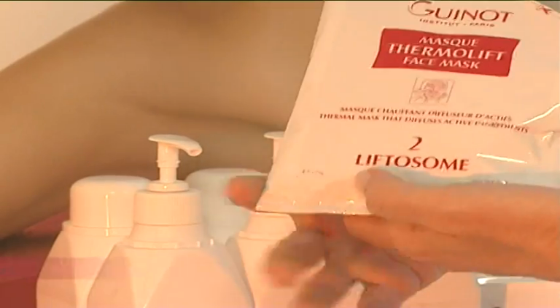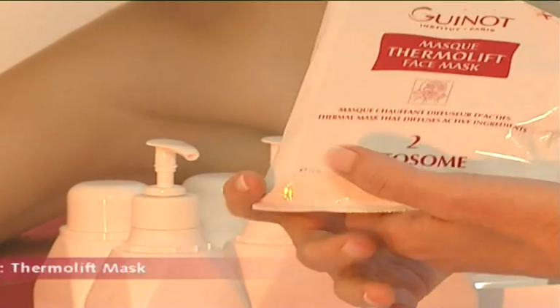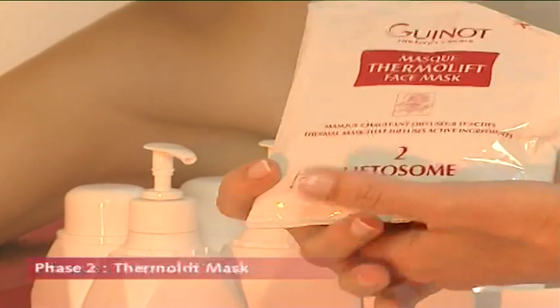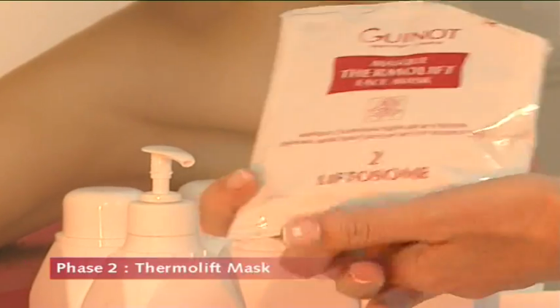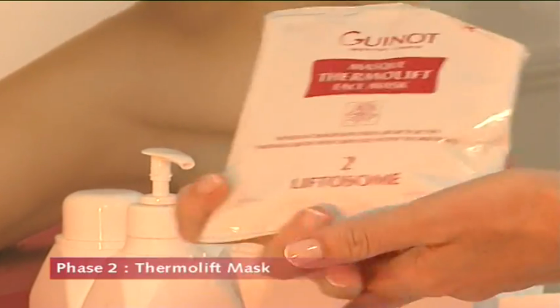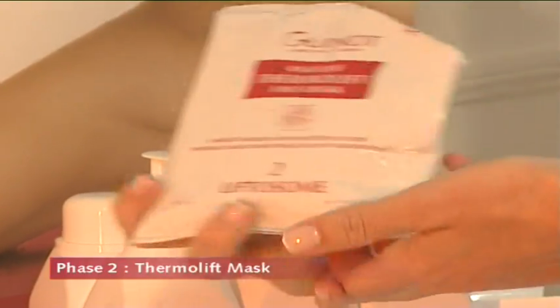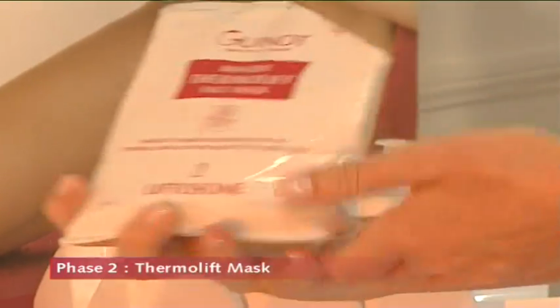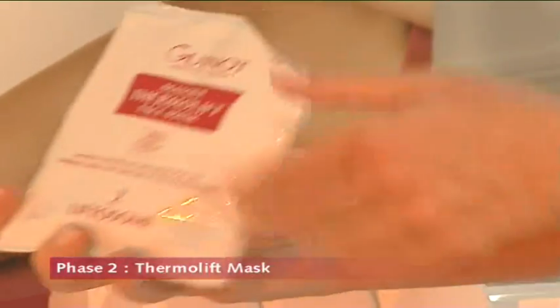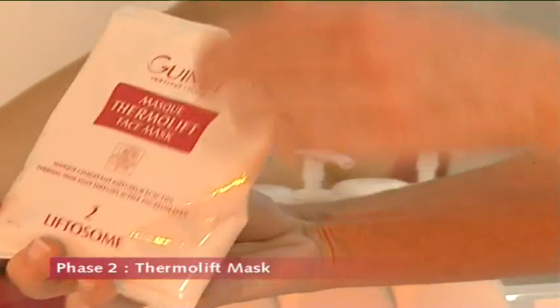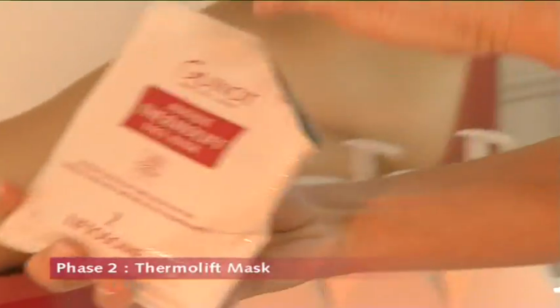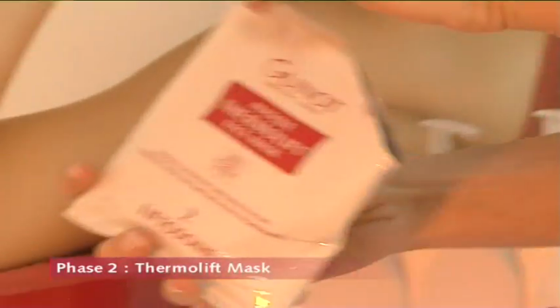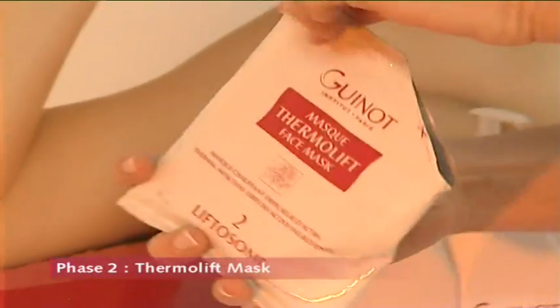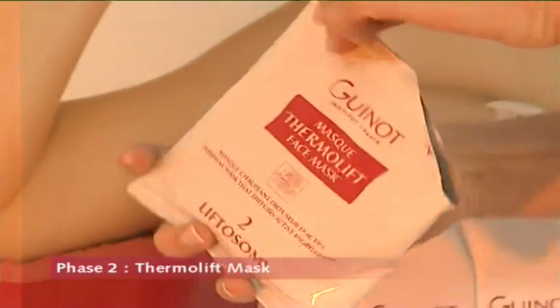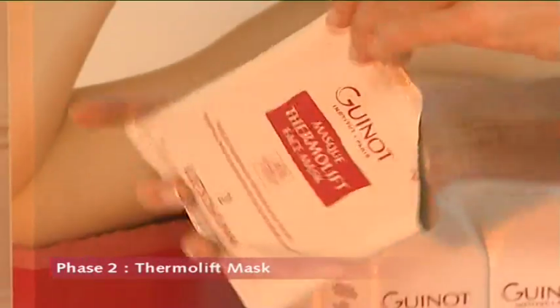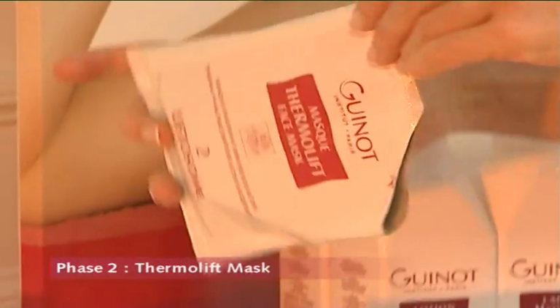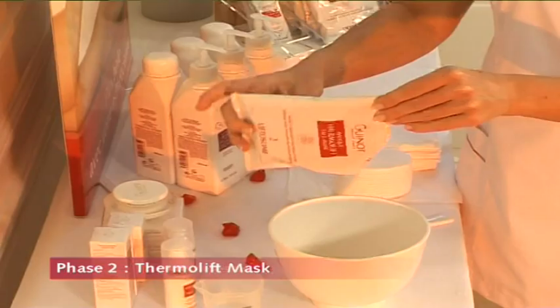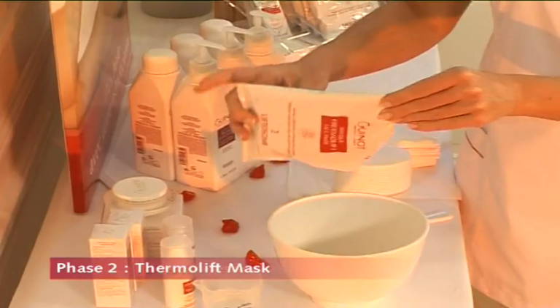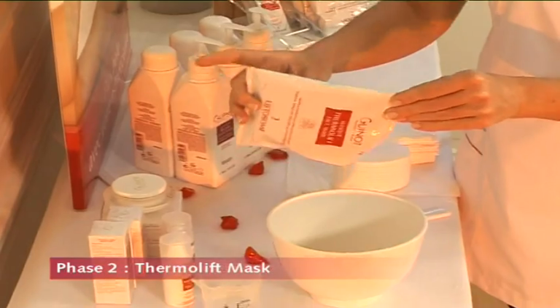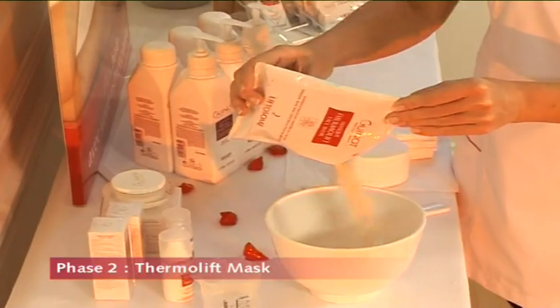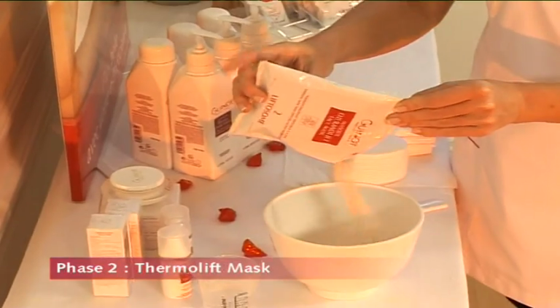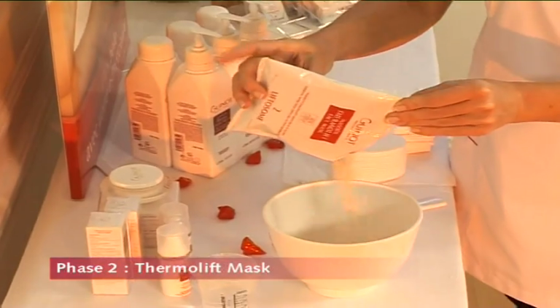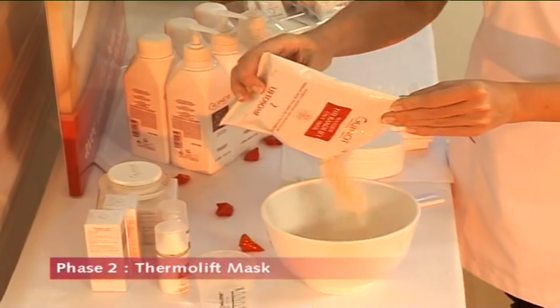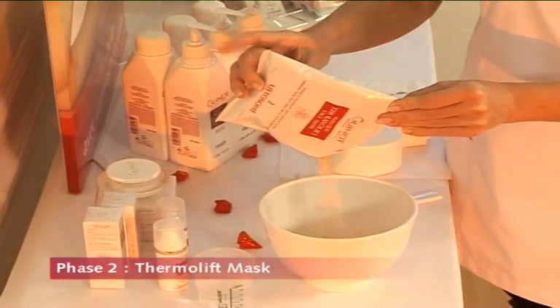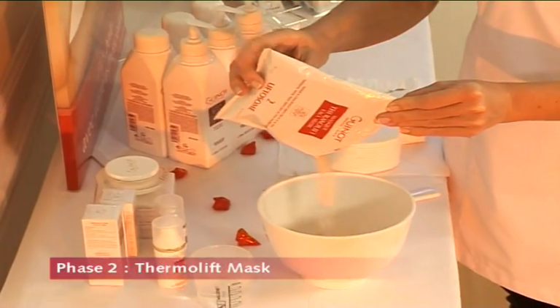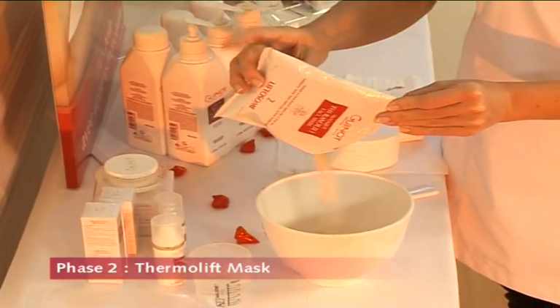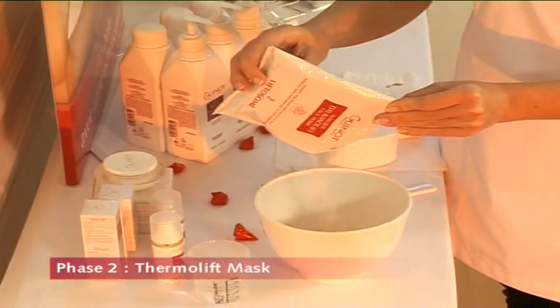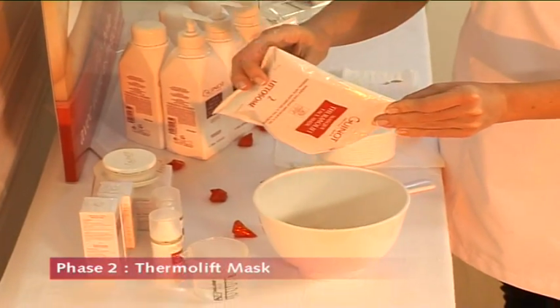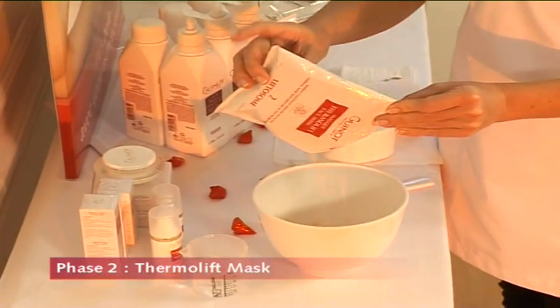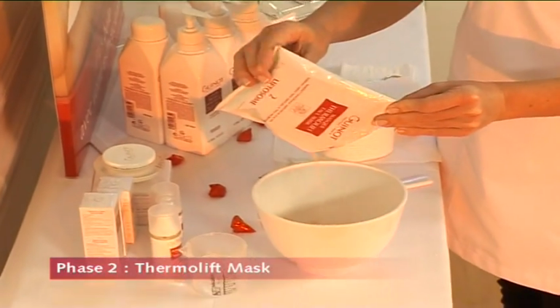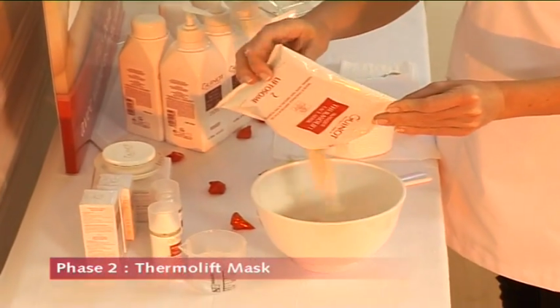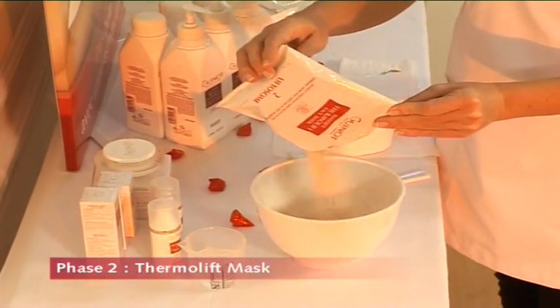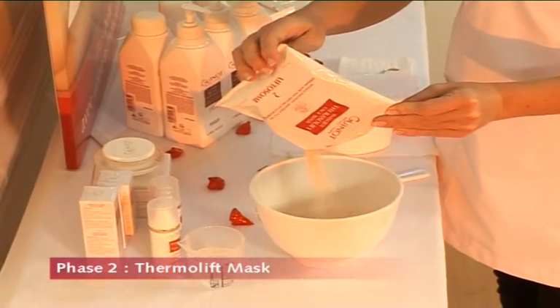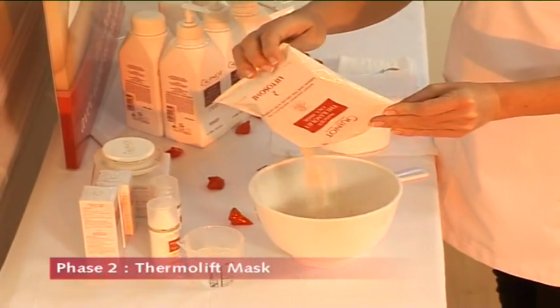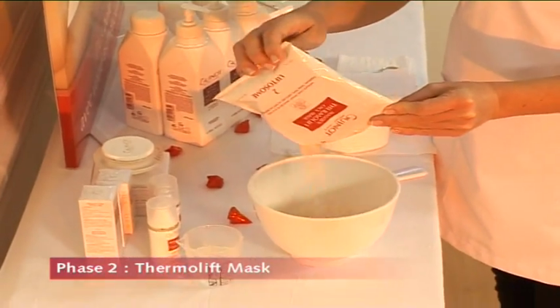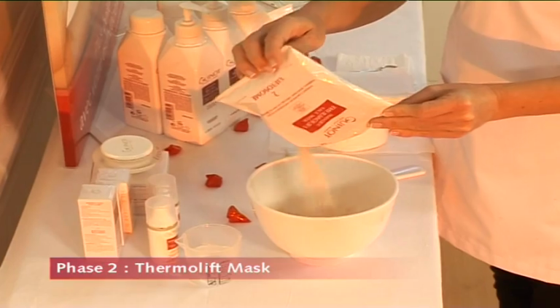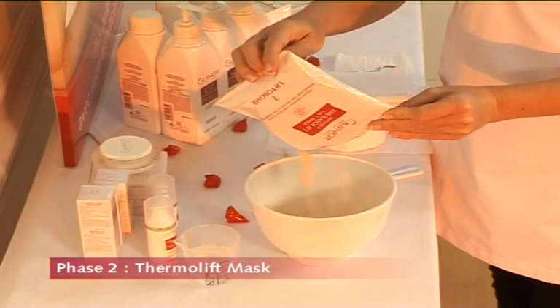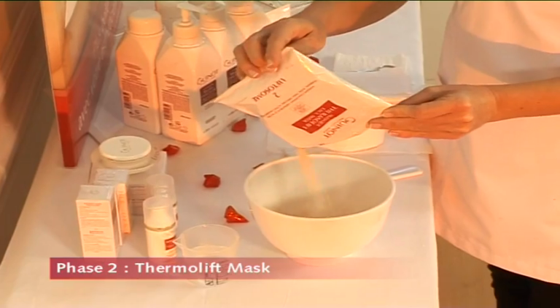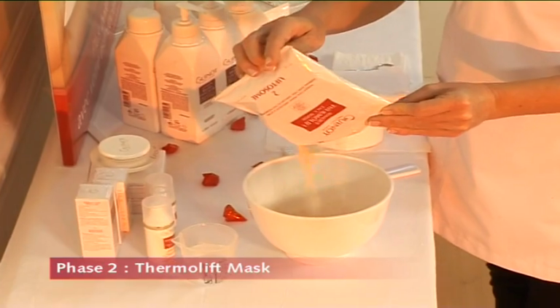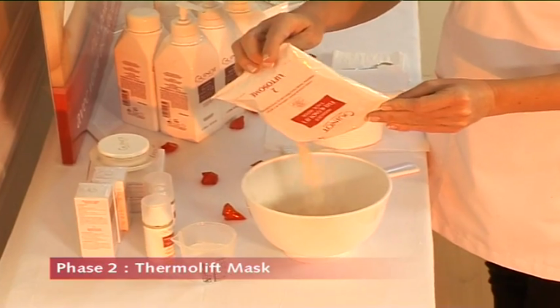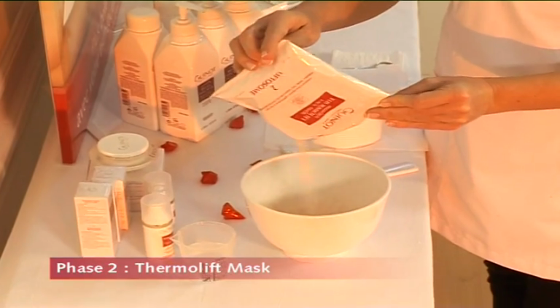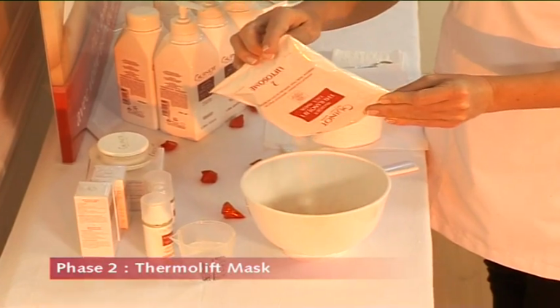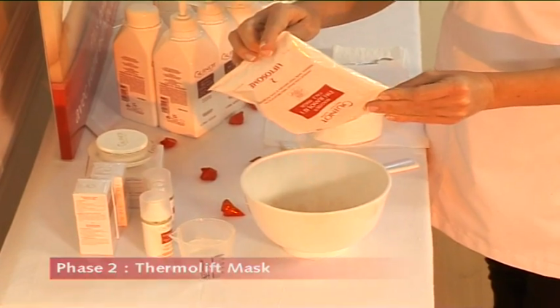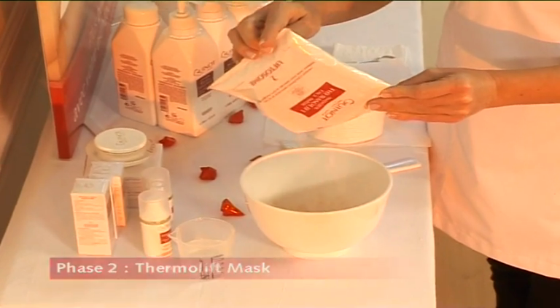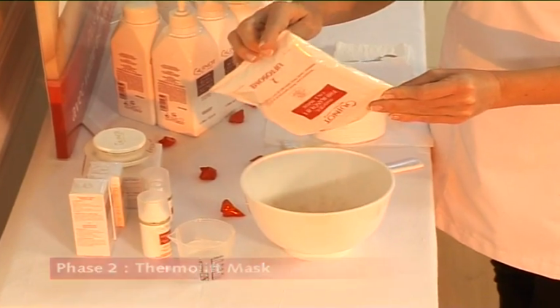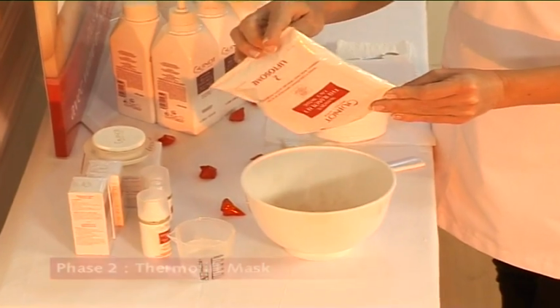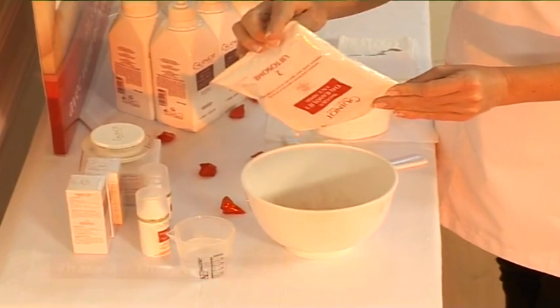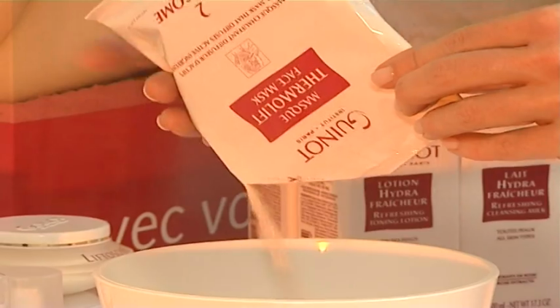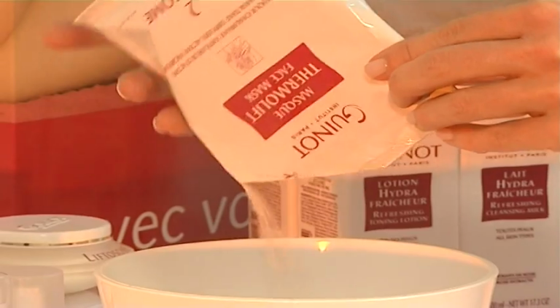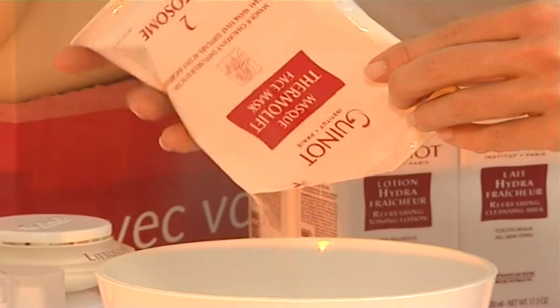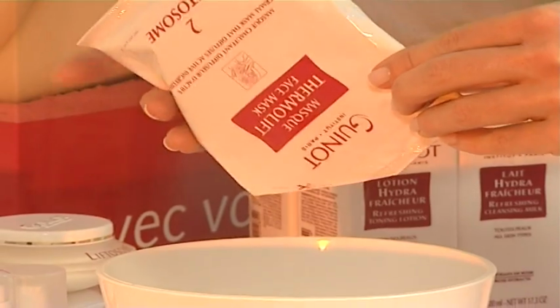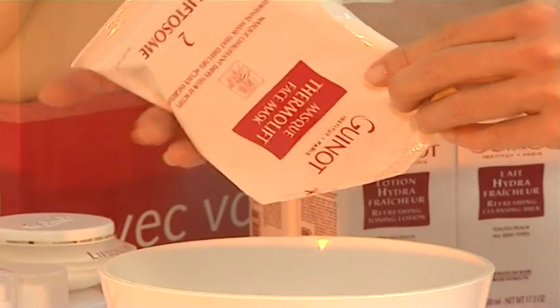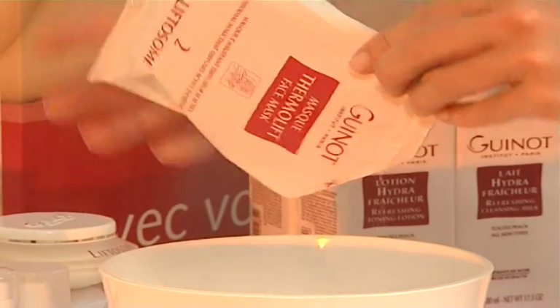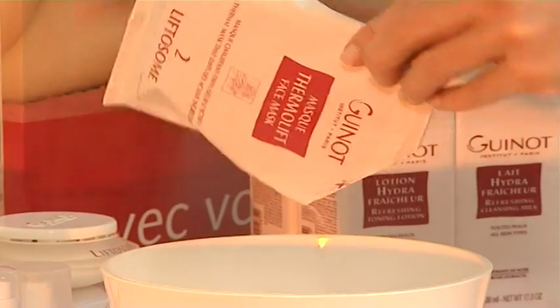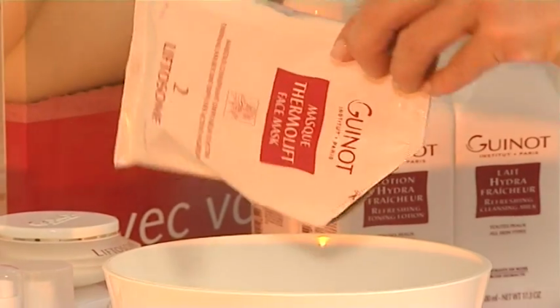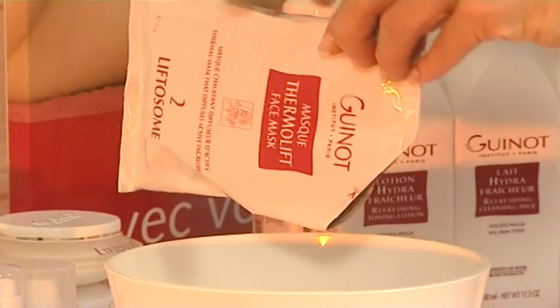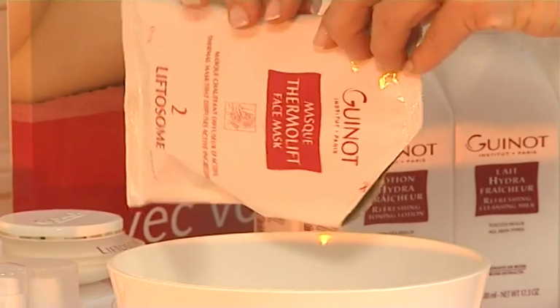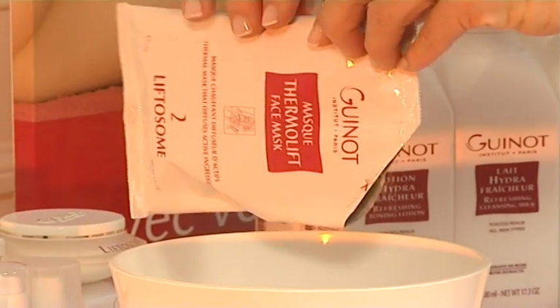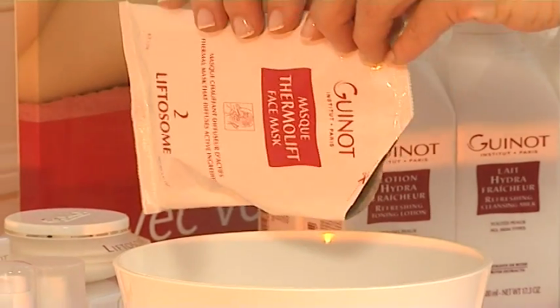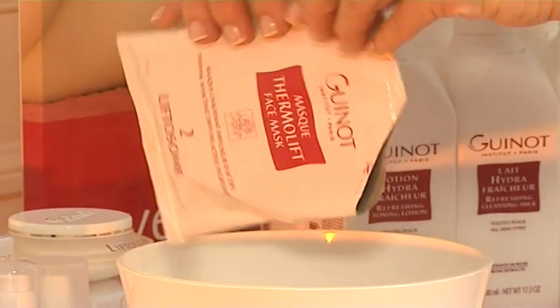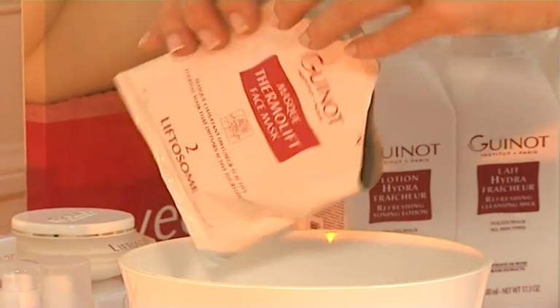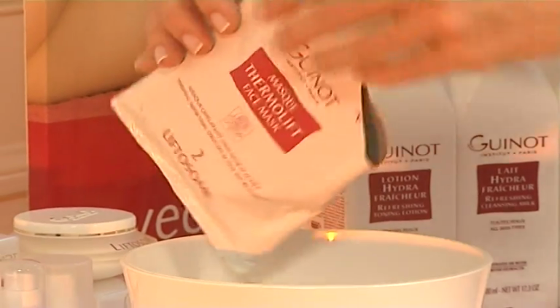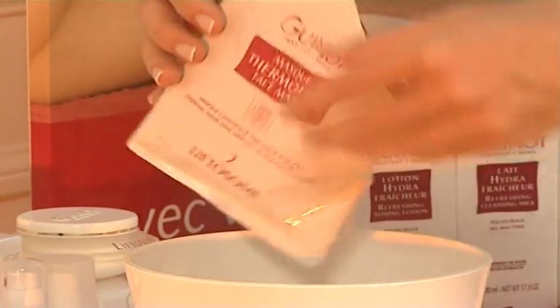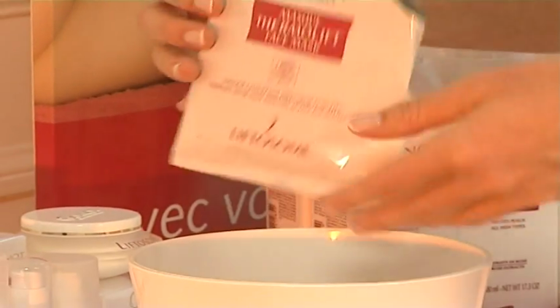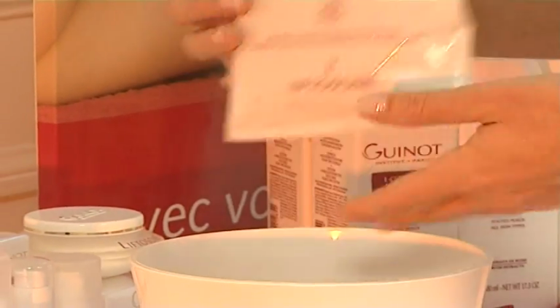Quickly and briskly, mix one sachet of mask with 75 milliliters of cold water until a smooth, even paste is obtained.